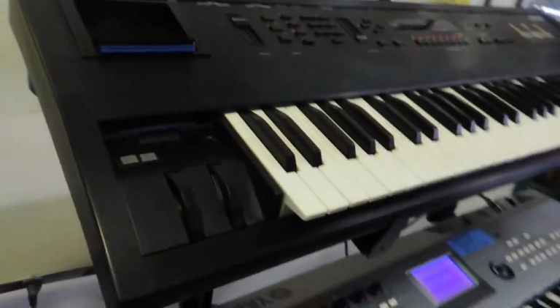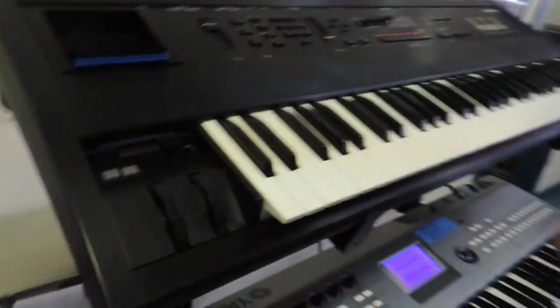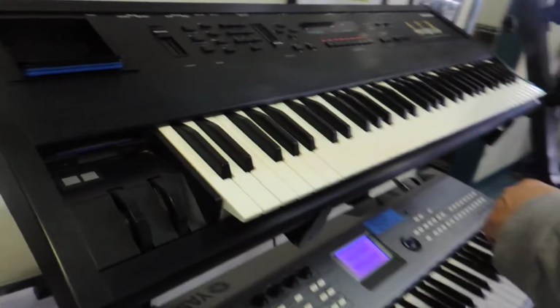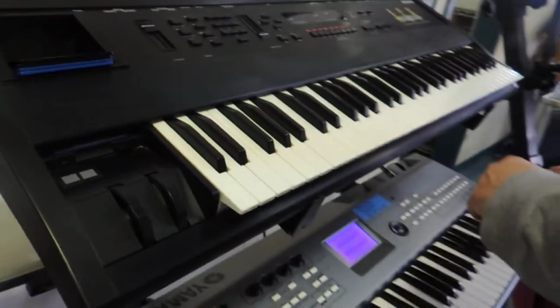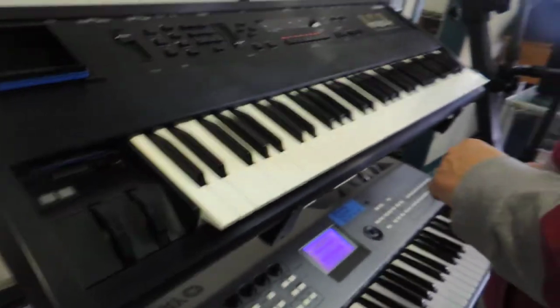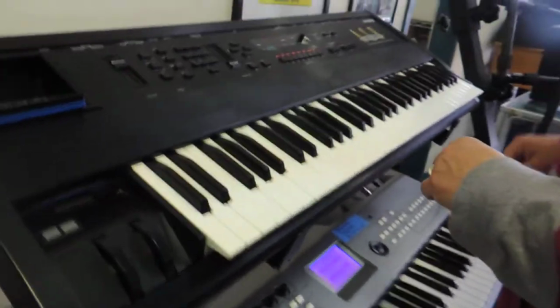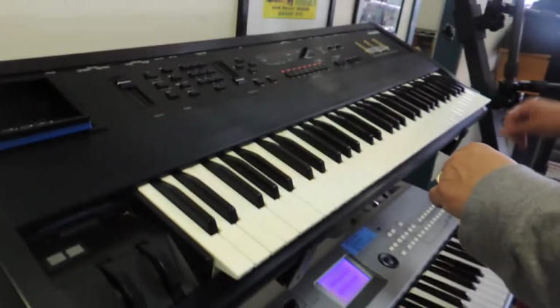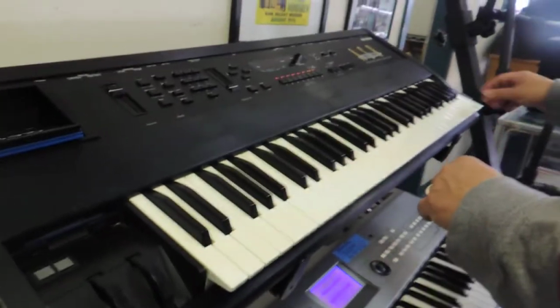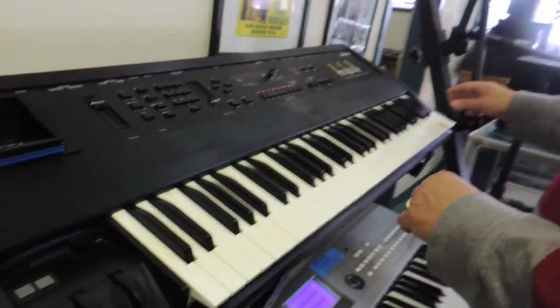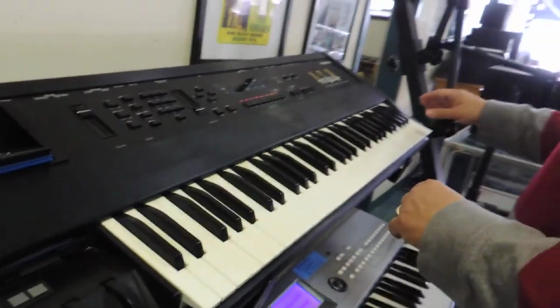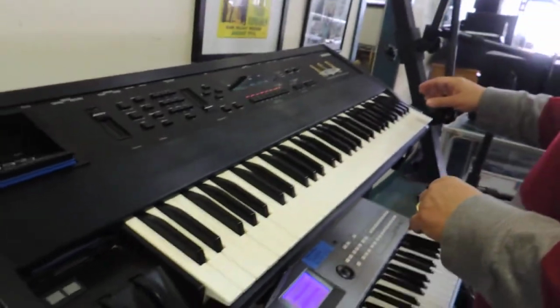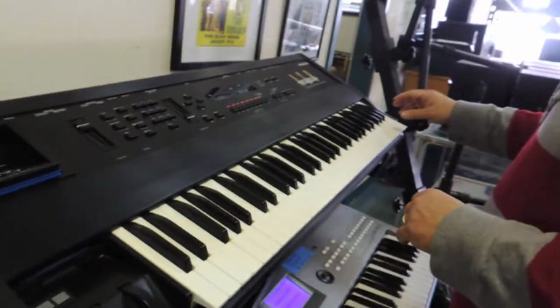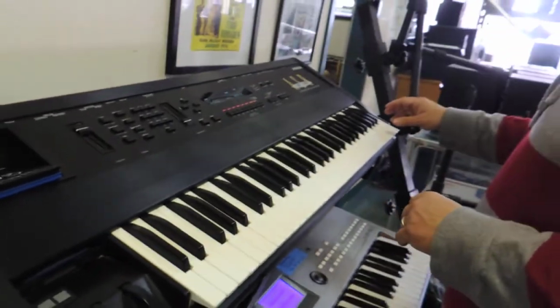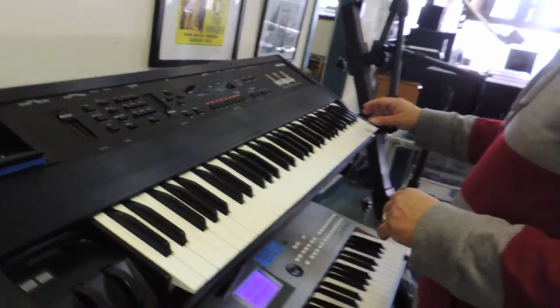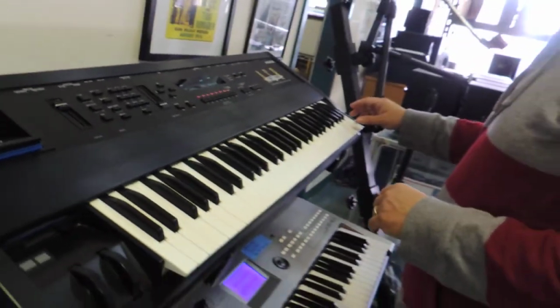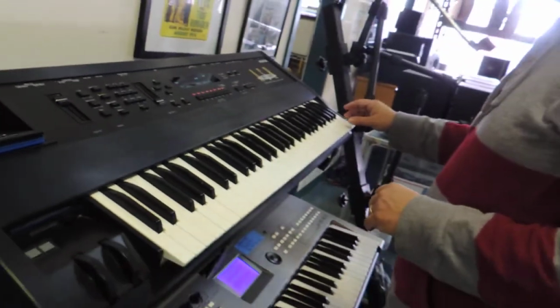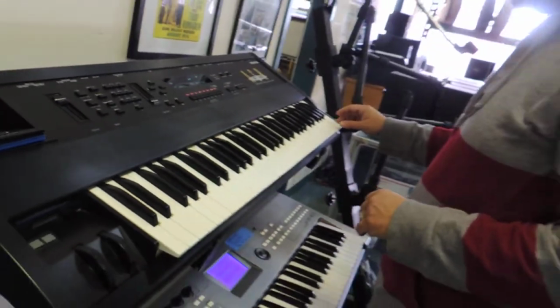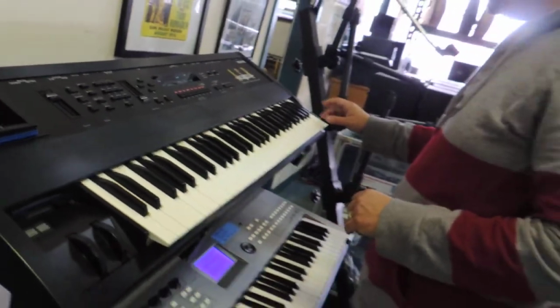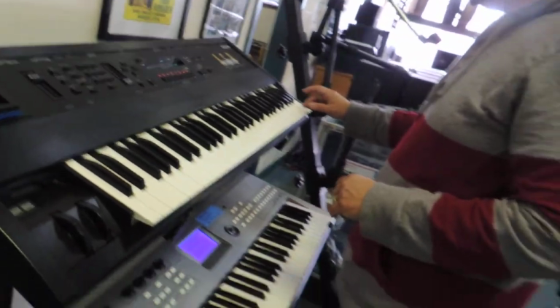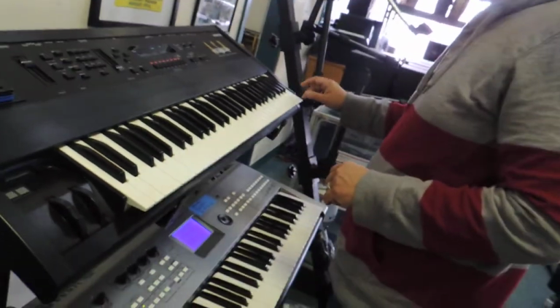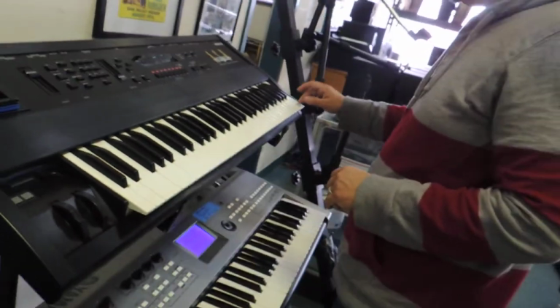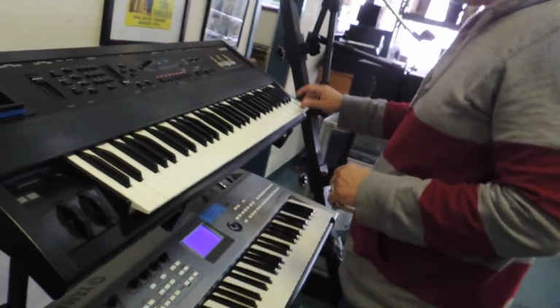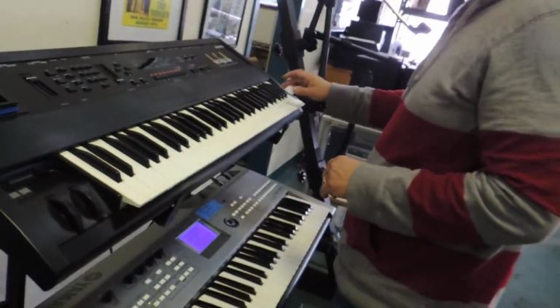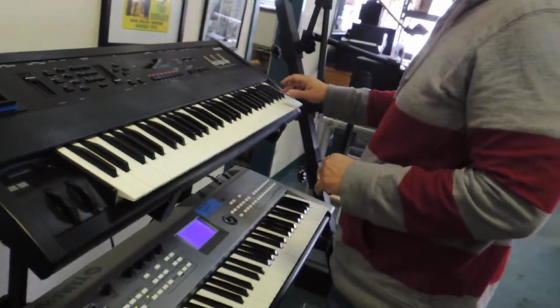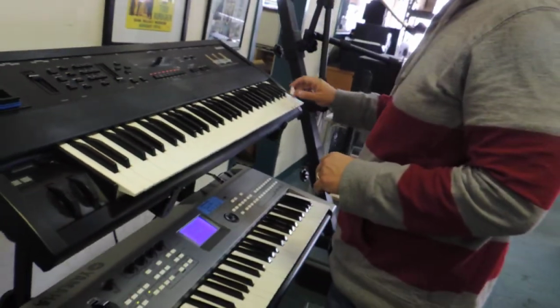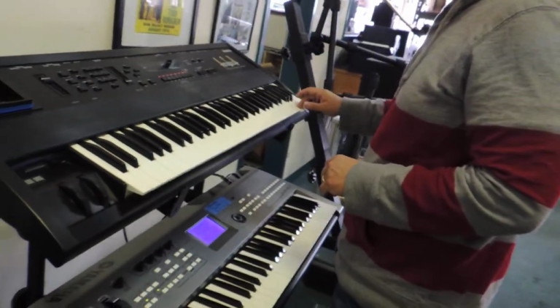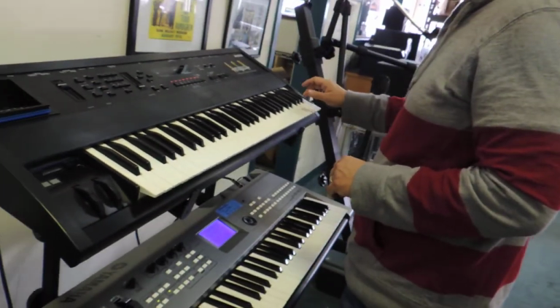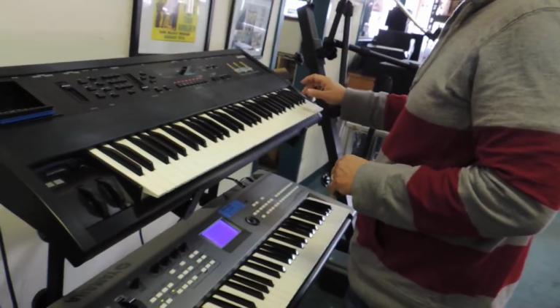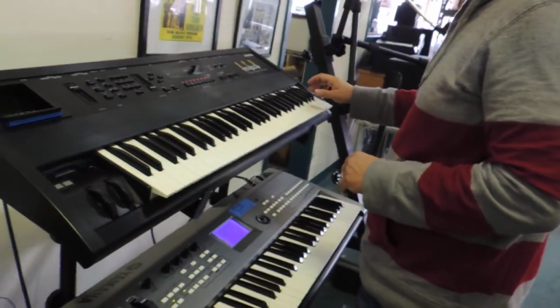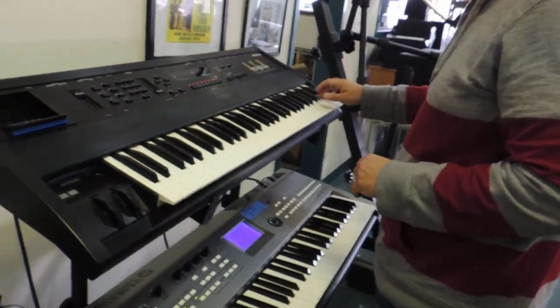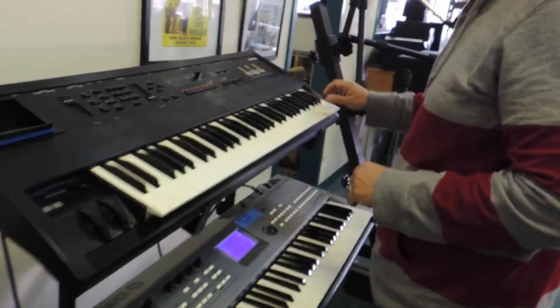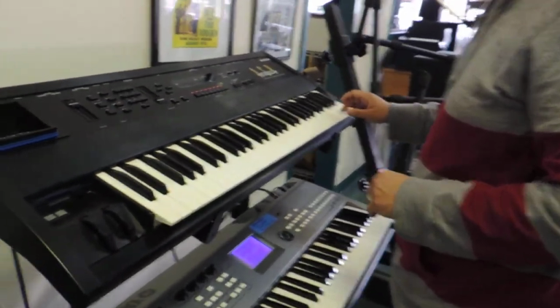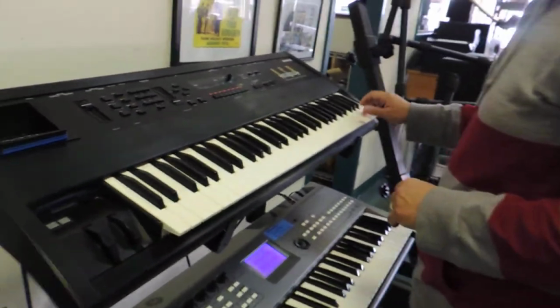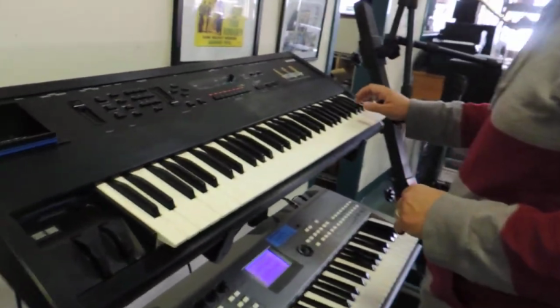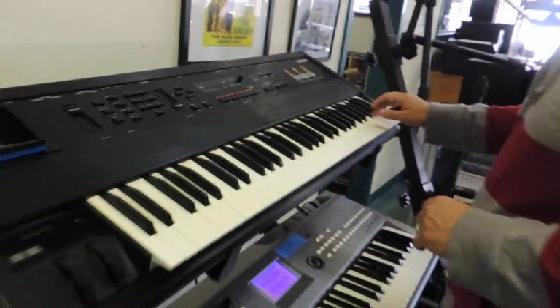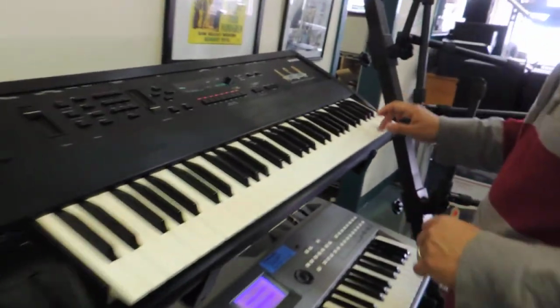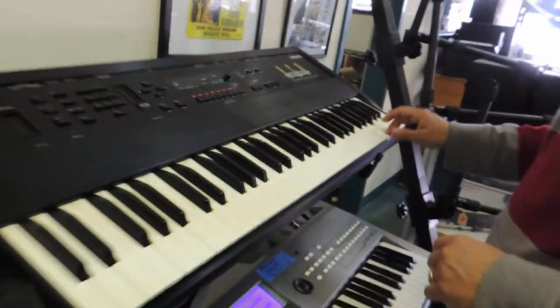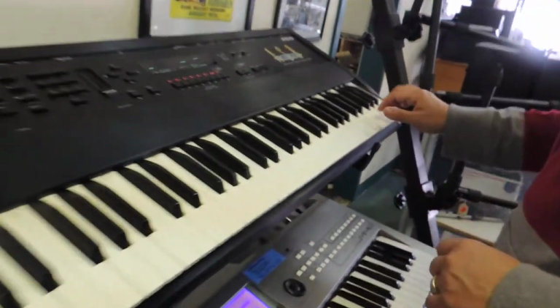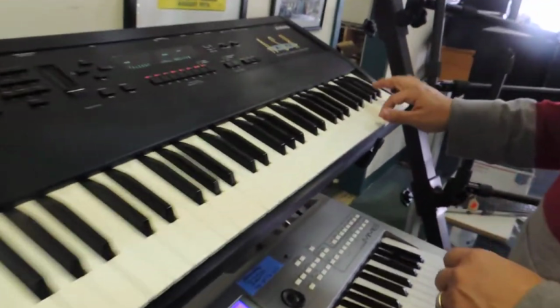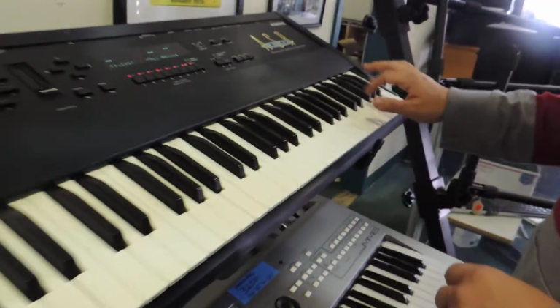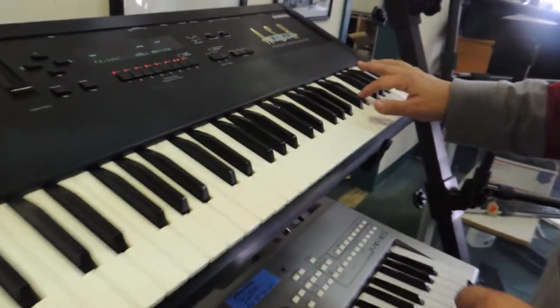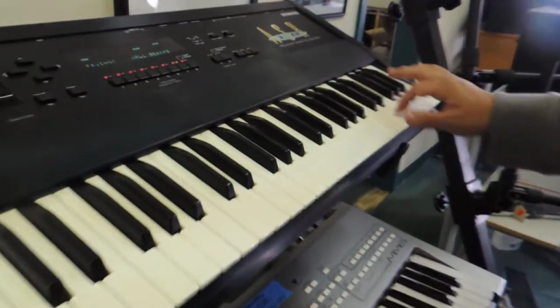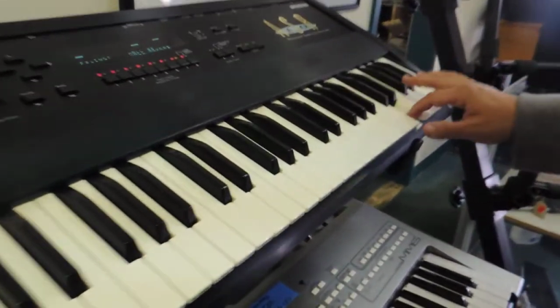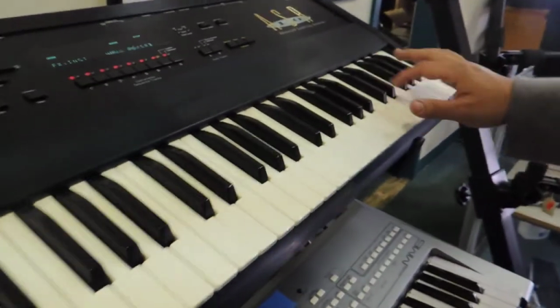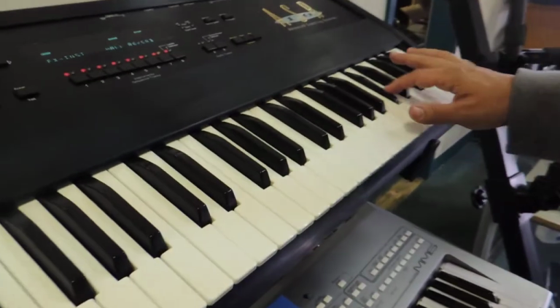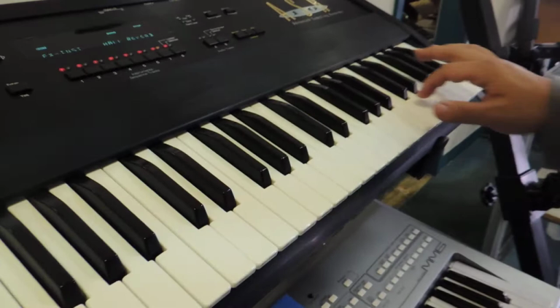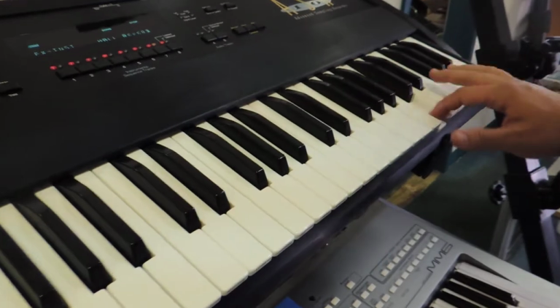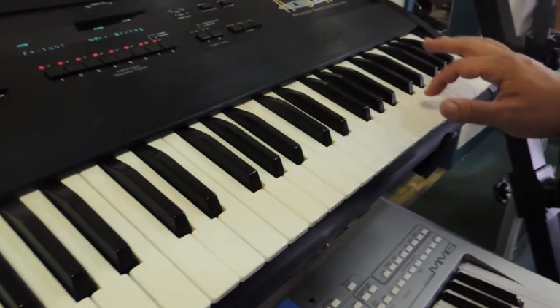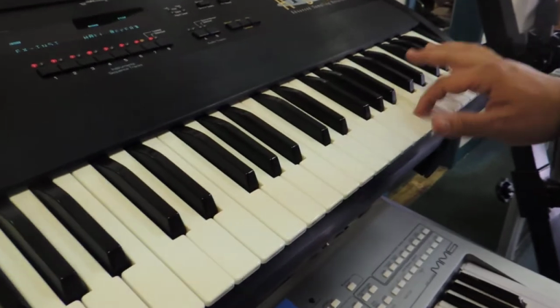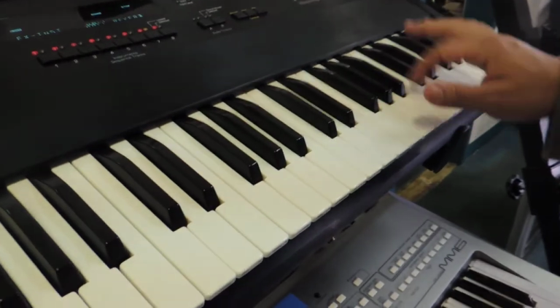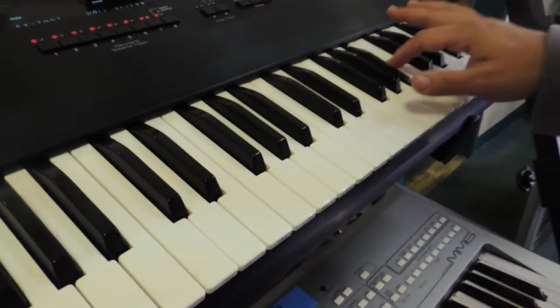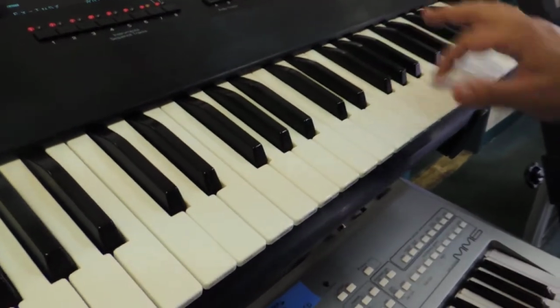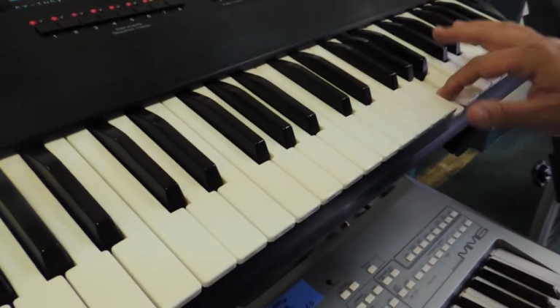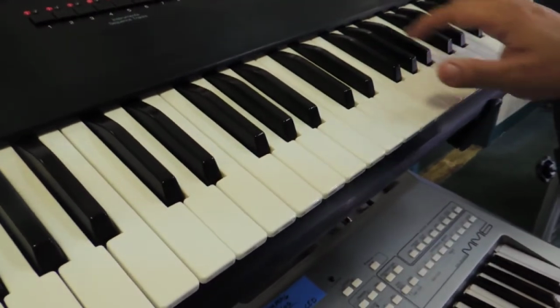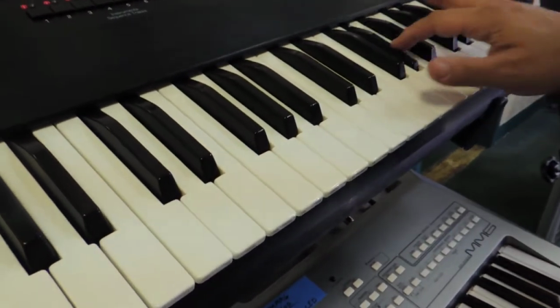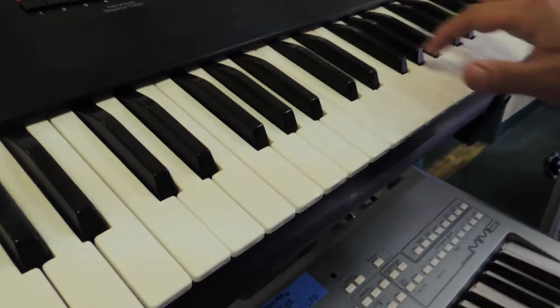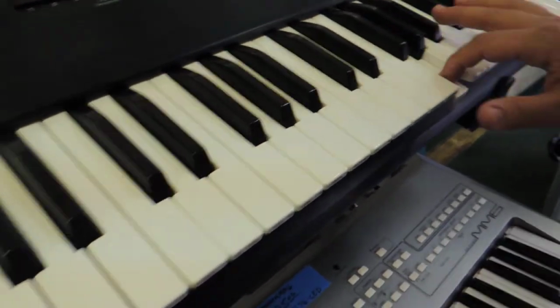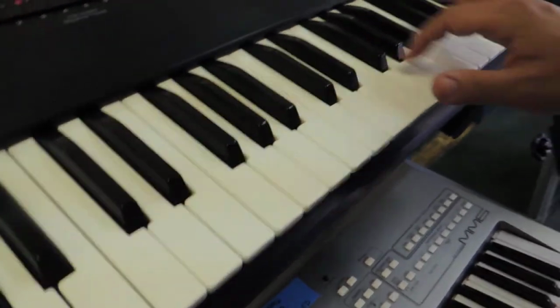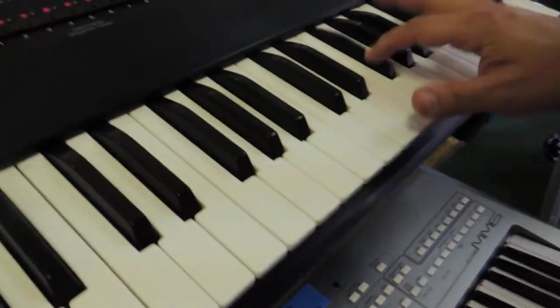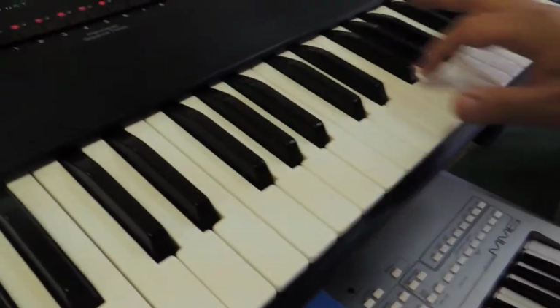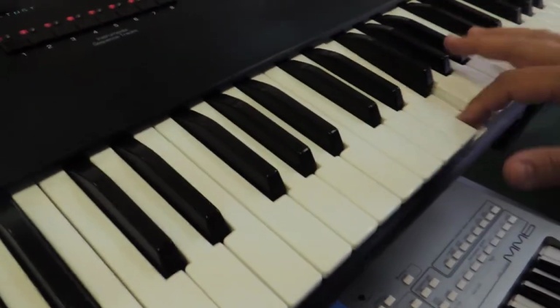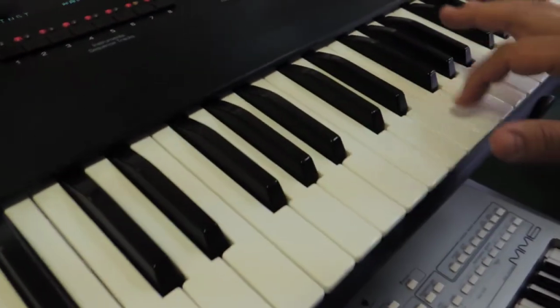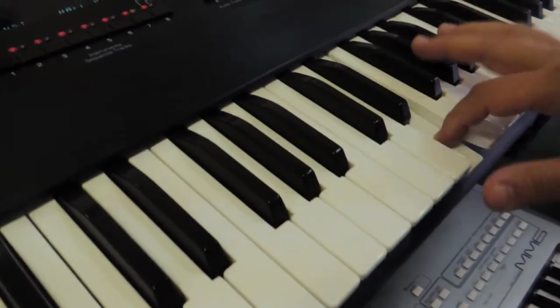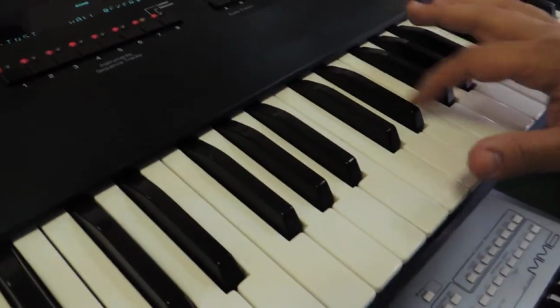All right, this is just a demo to see that every key works. Excuse me if I hit two keys at one time.